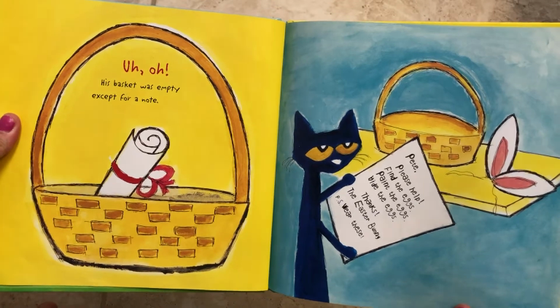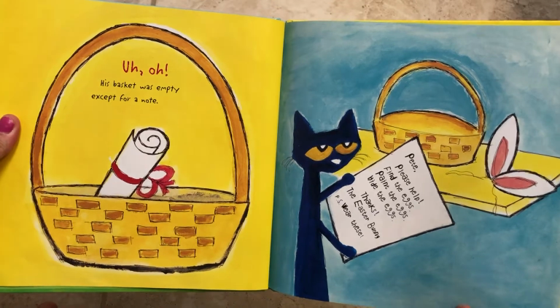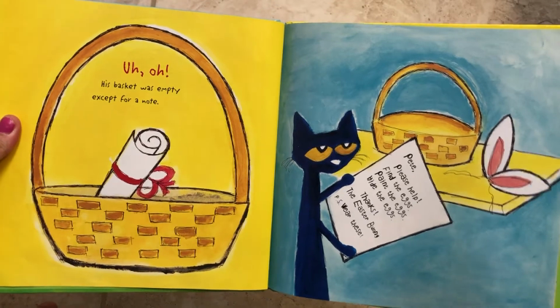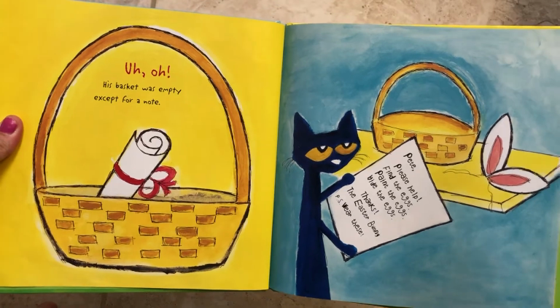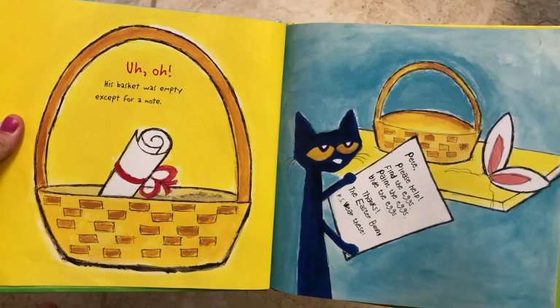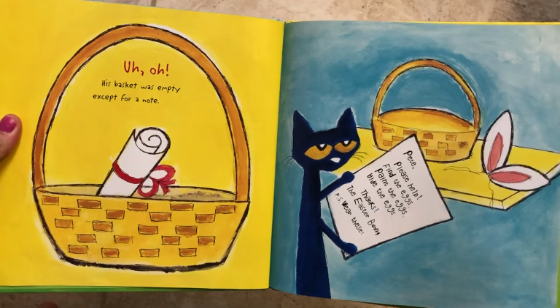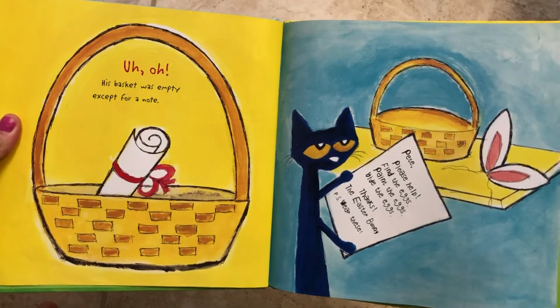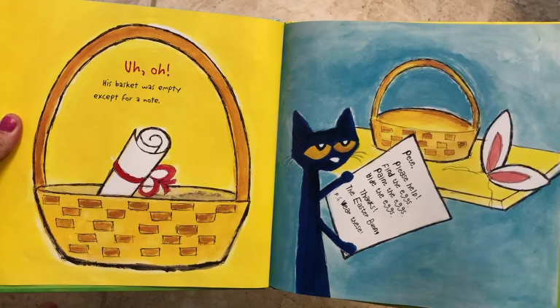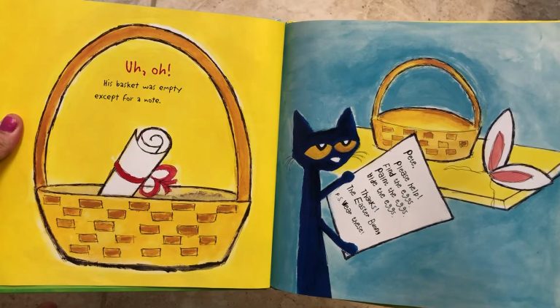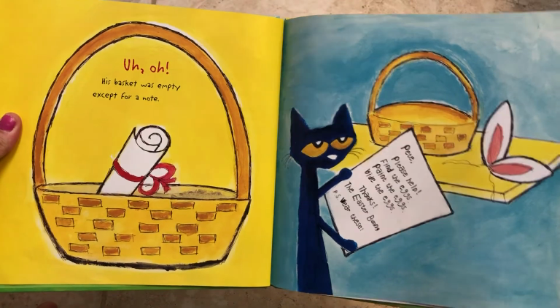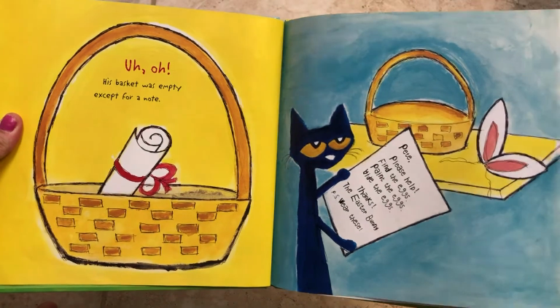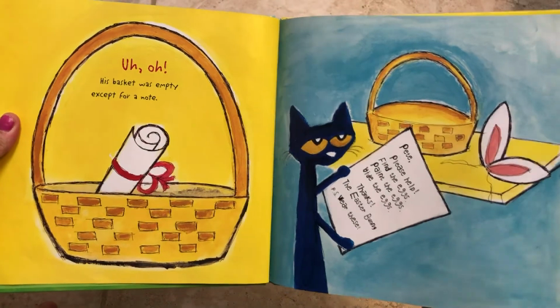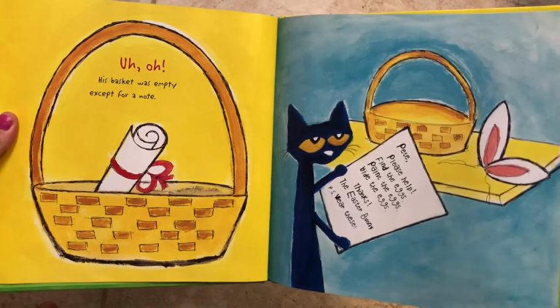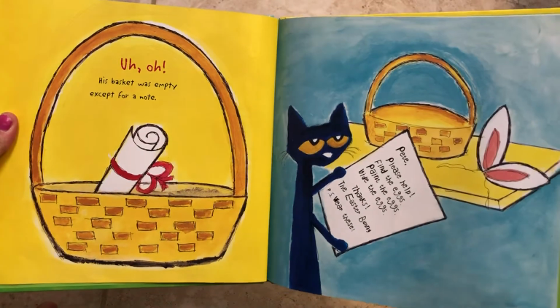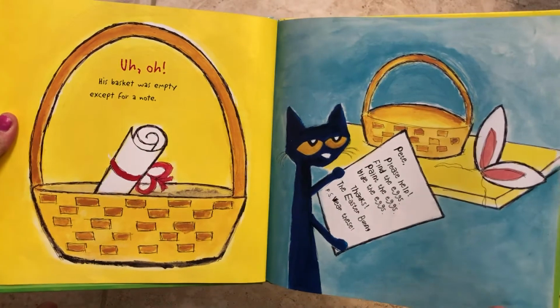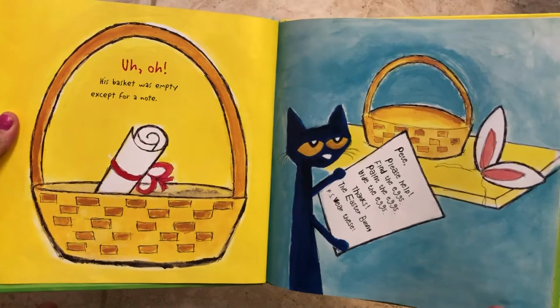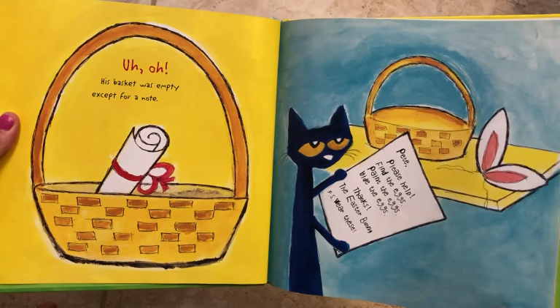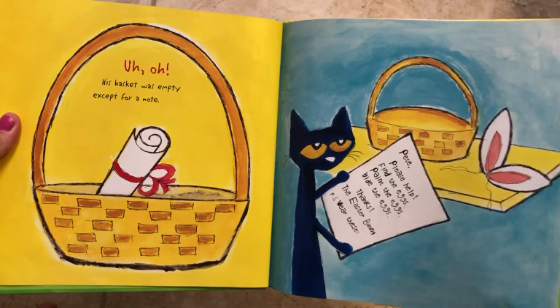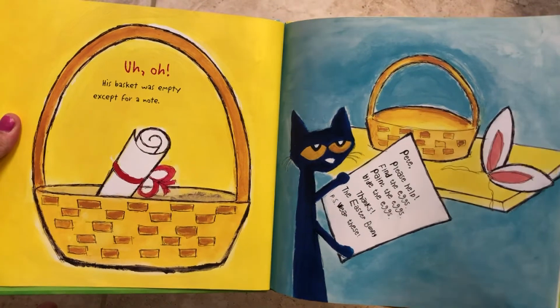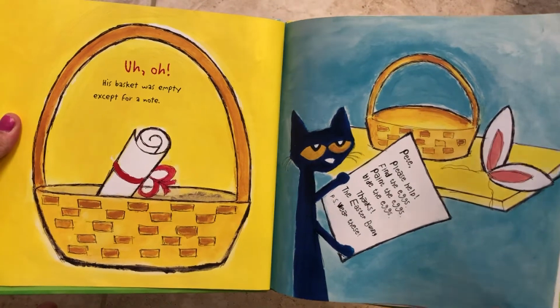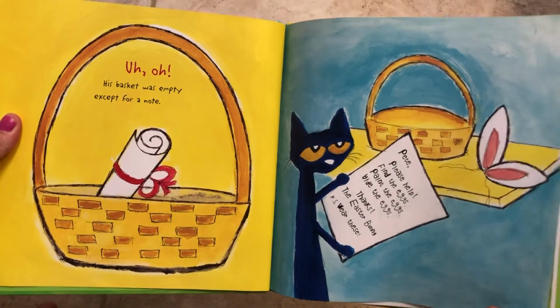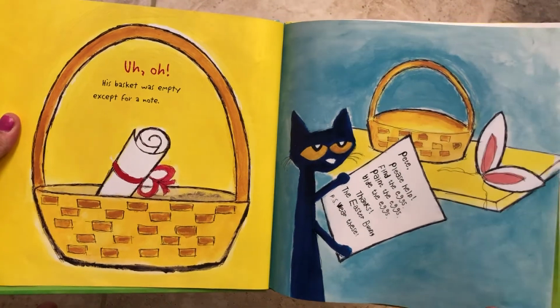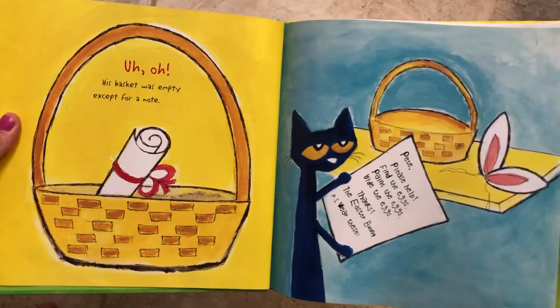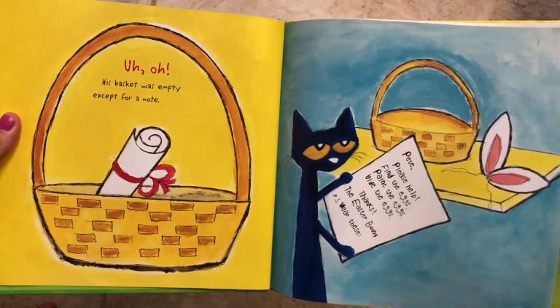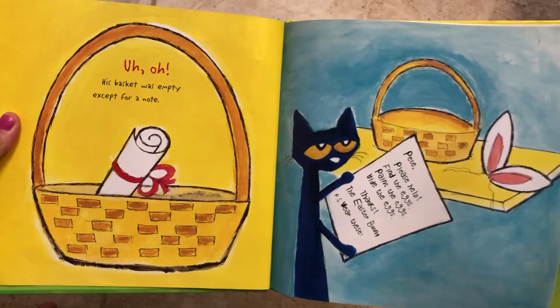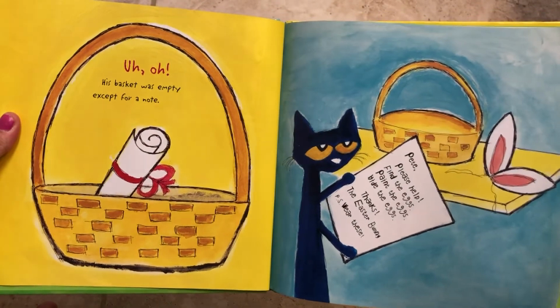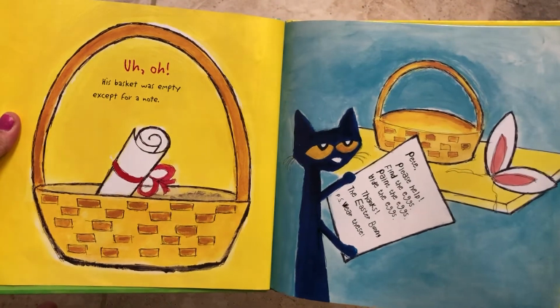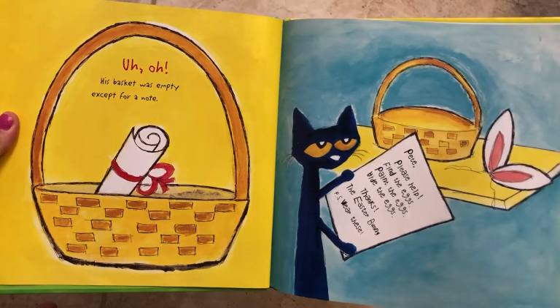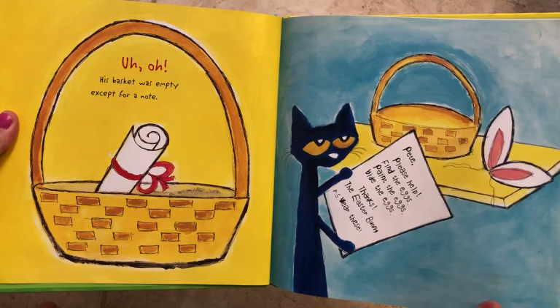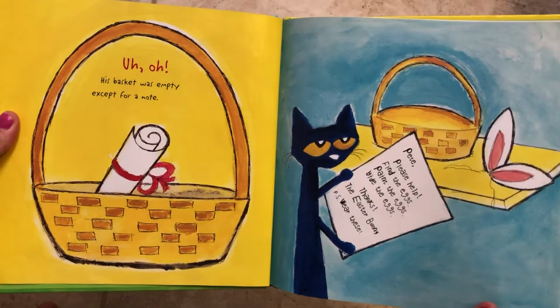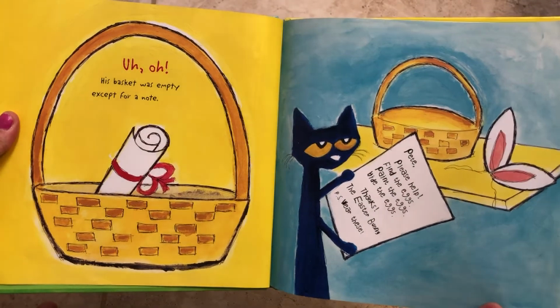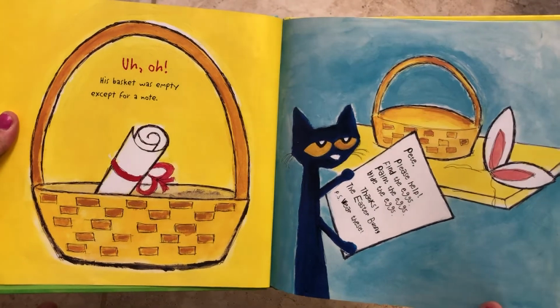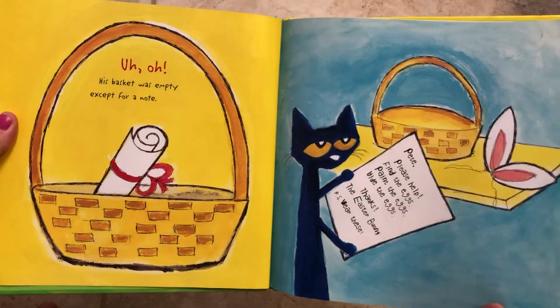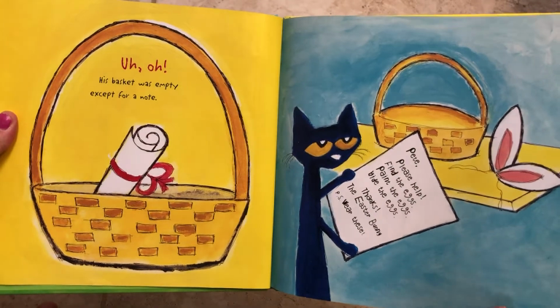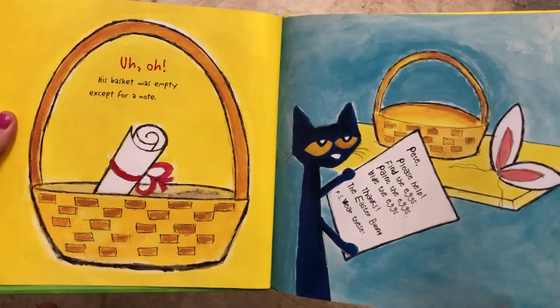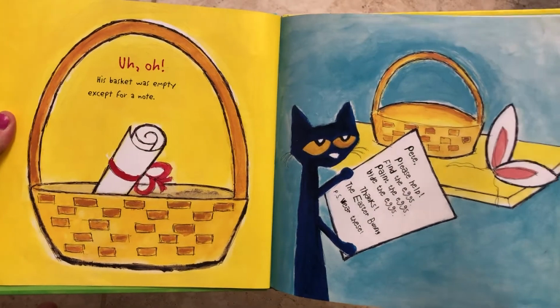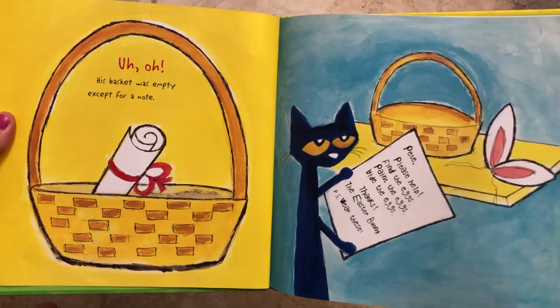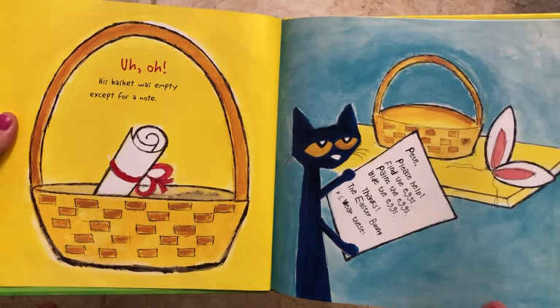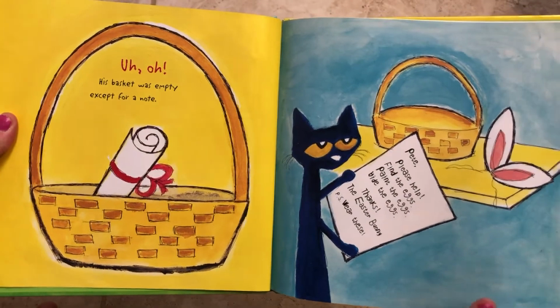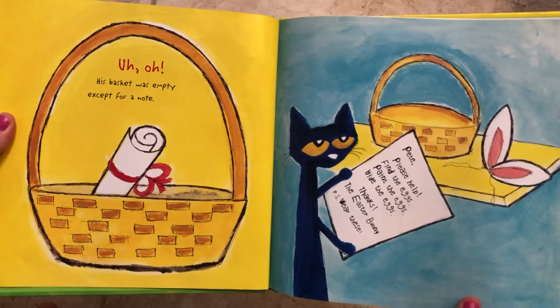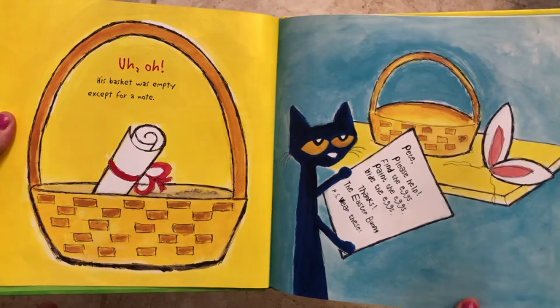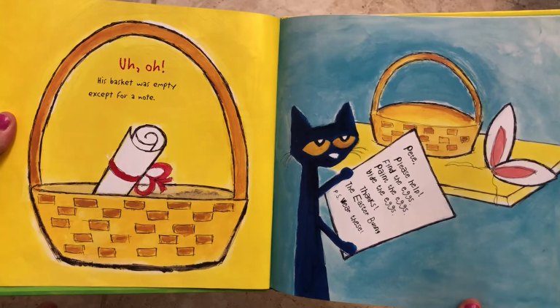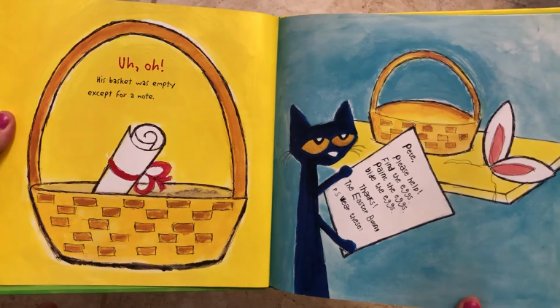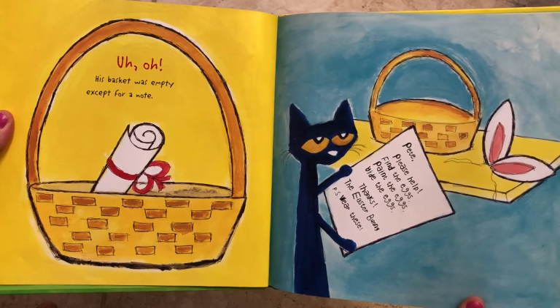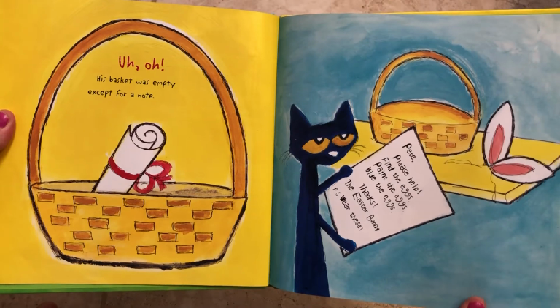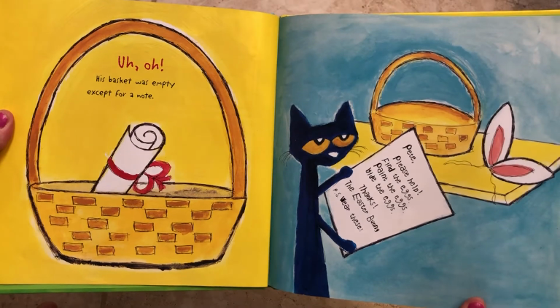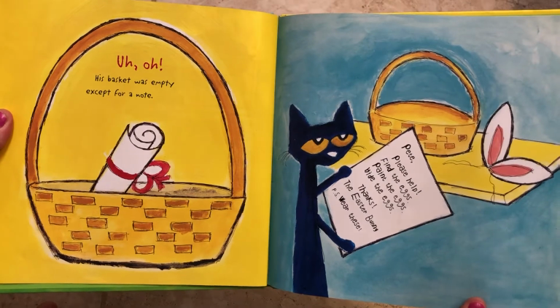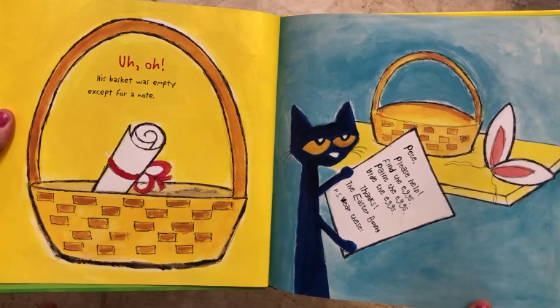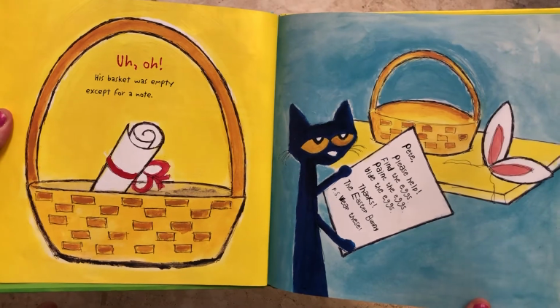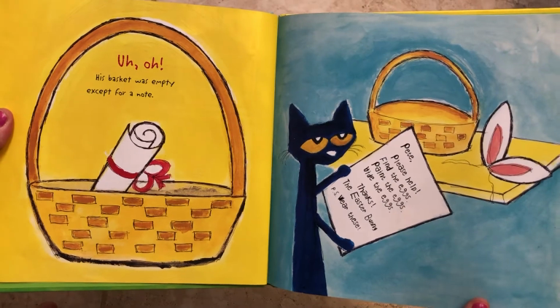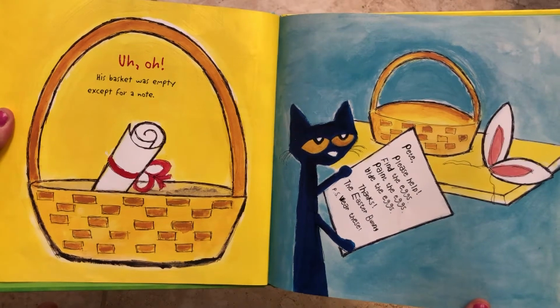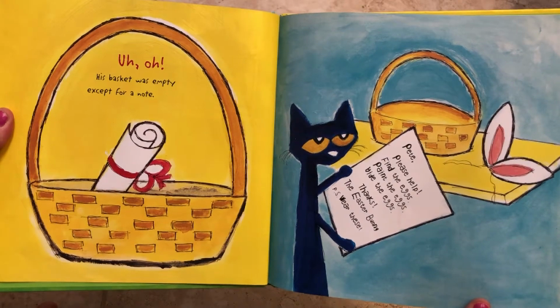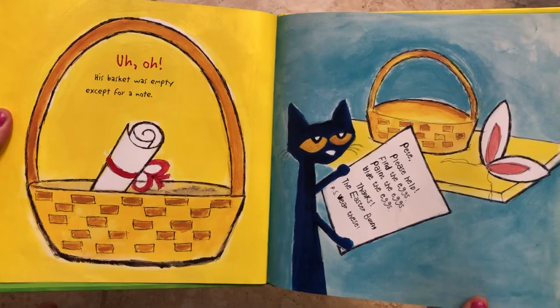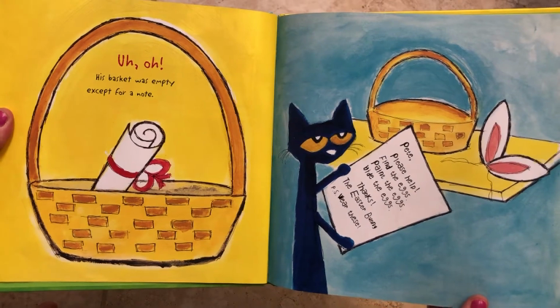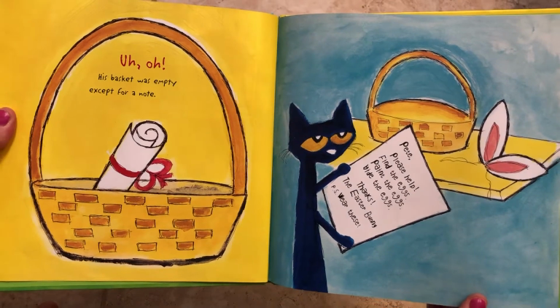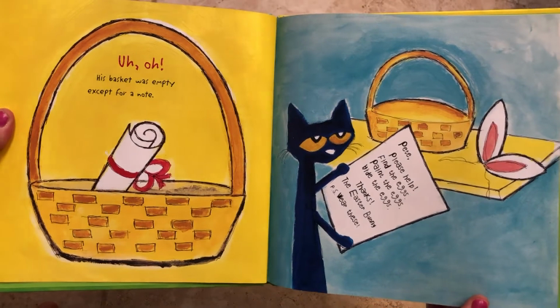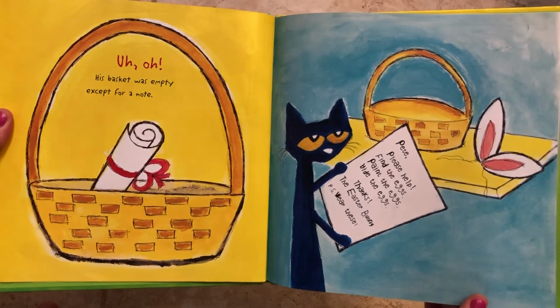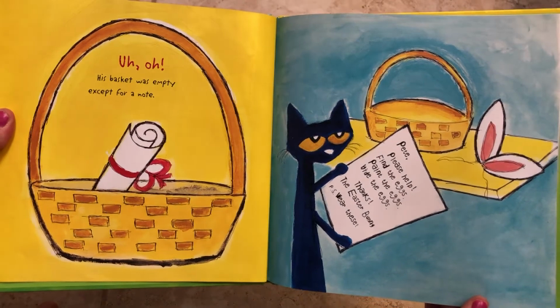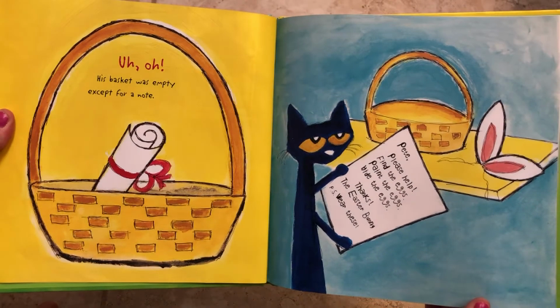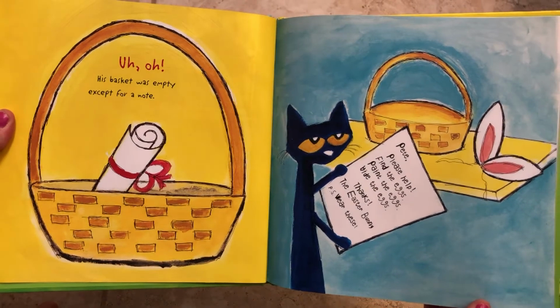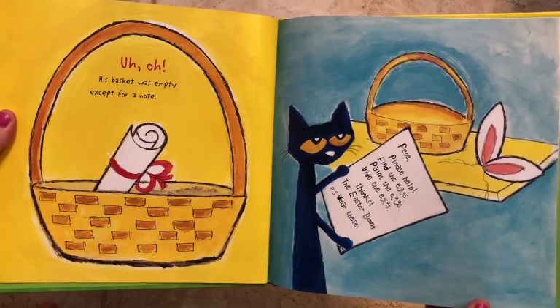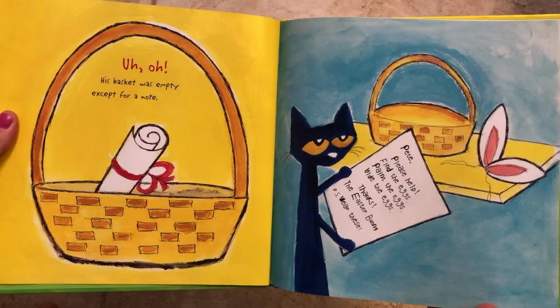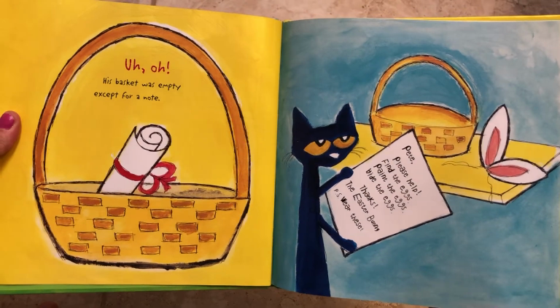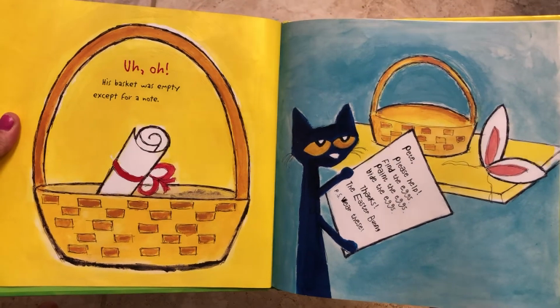Pete, please help find the eggs, paint the eggs, hide the eggs. Thanks, the Easter Bunny. P.S. wear these.